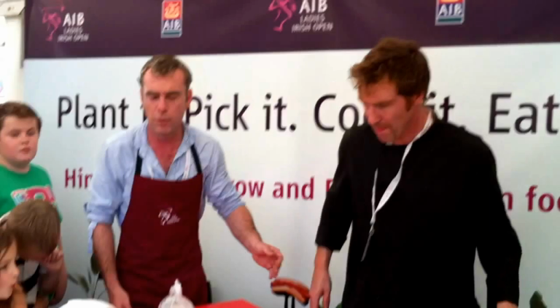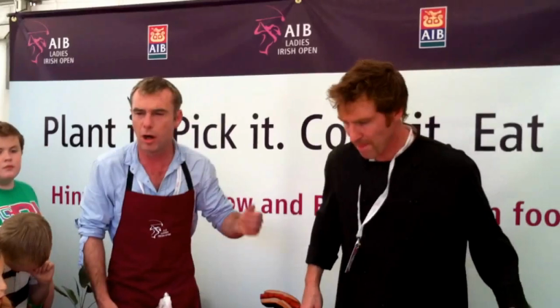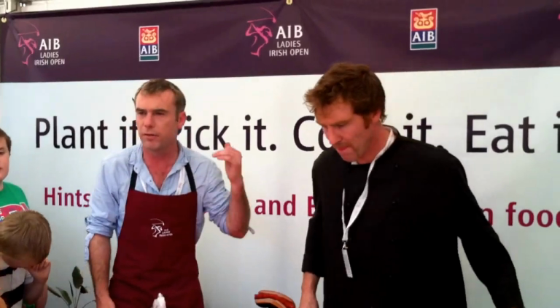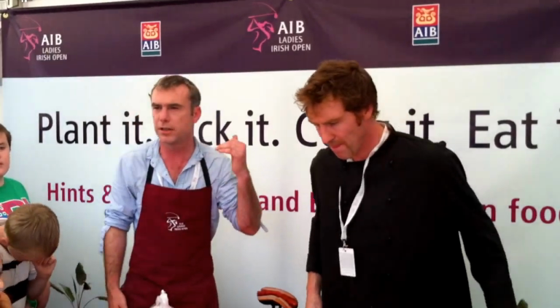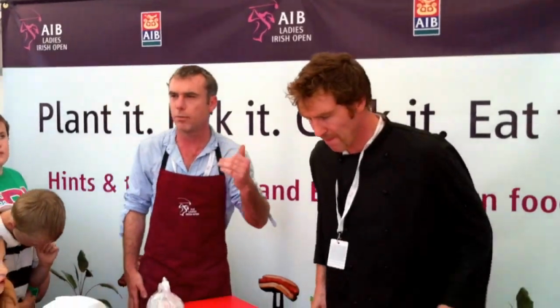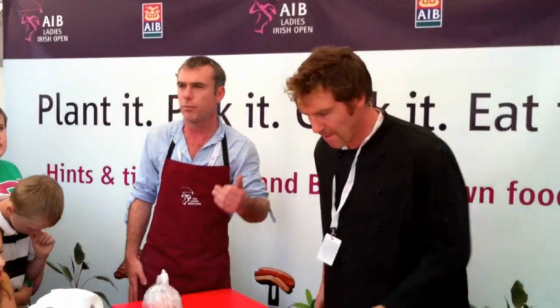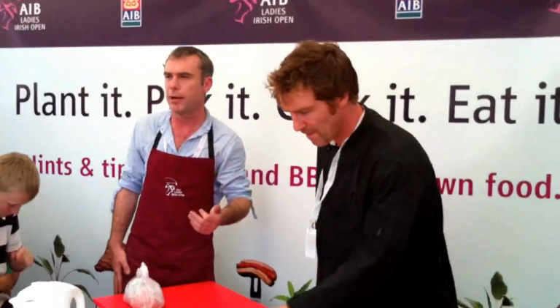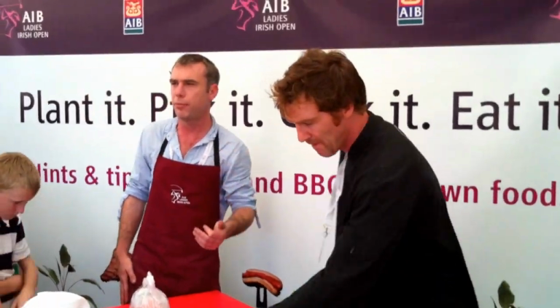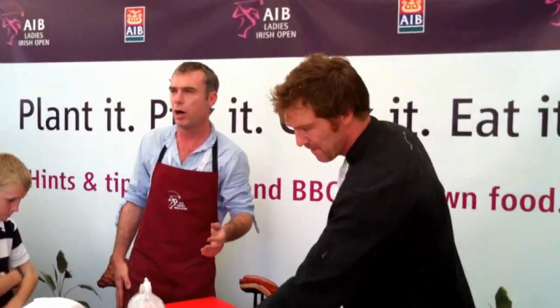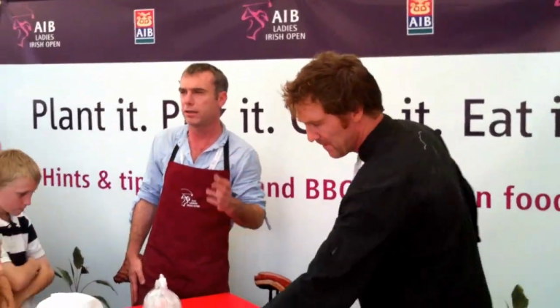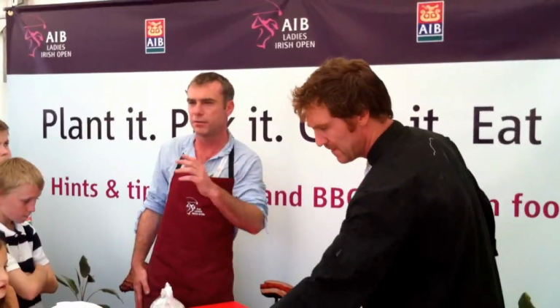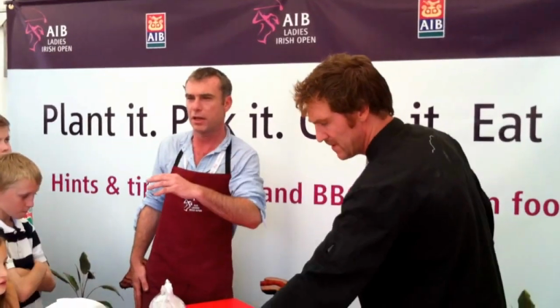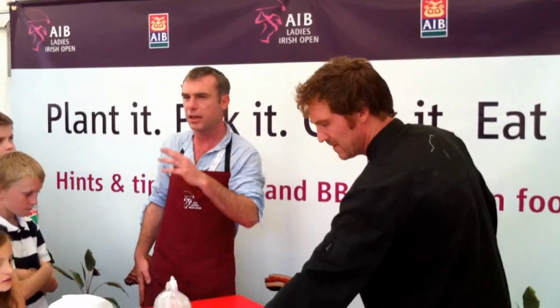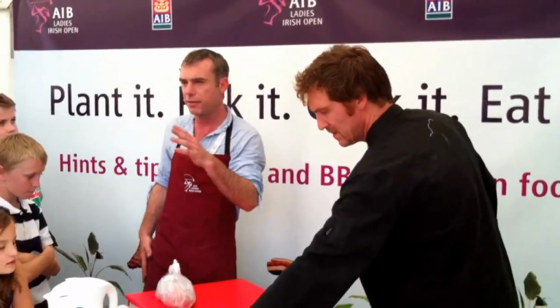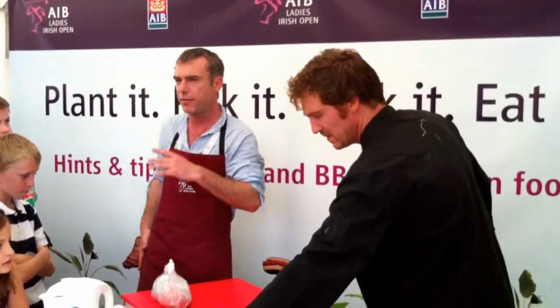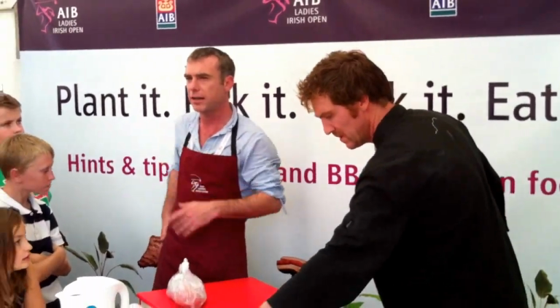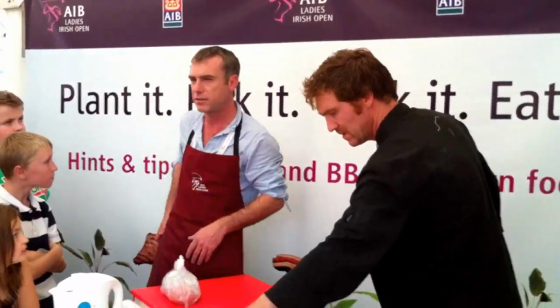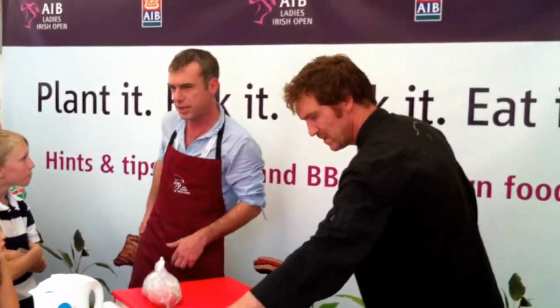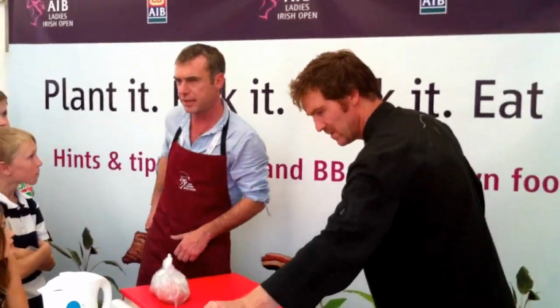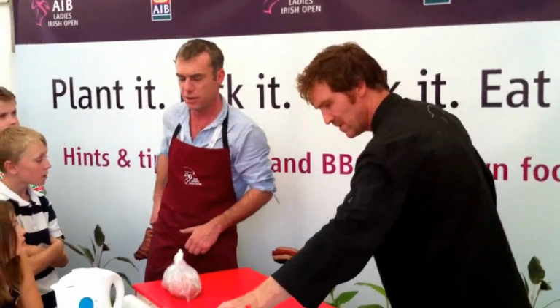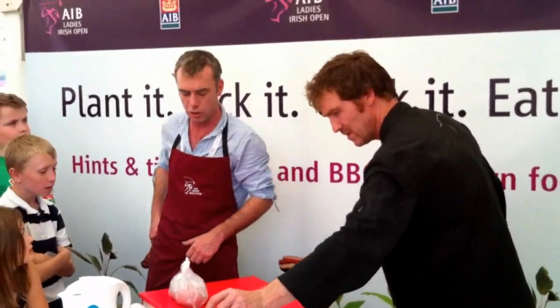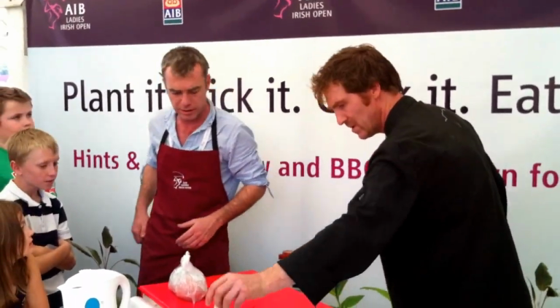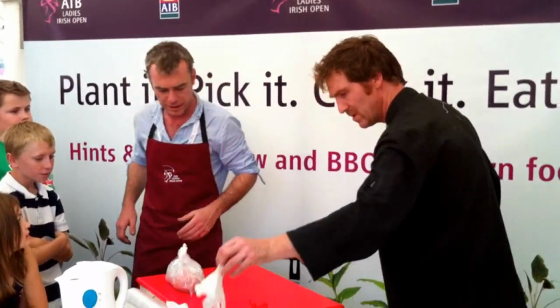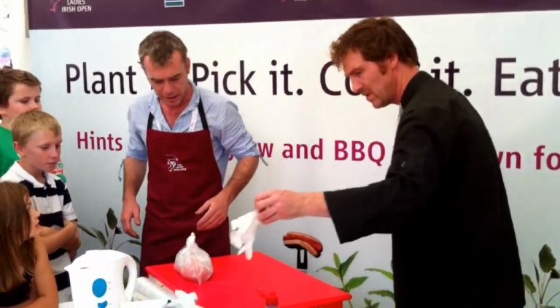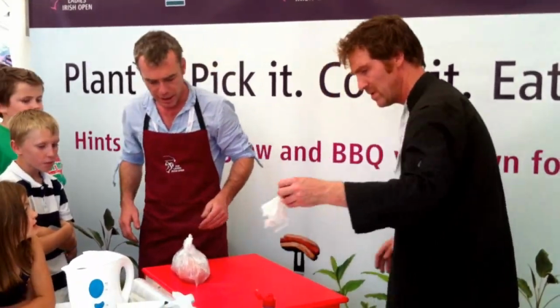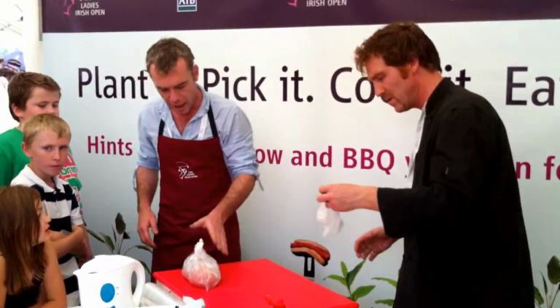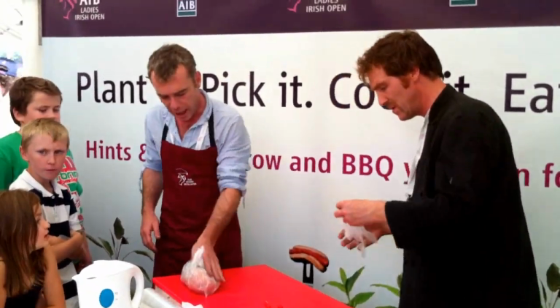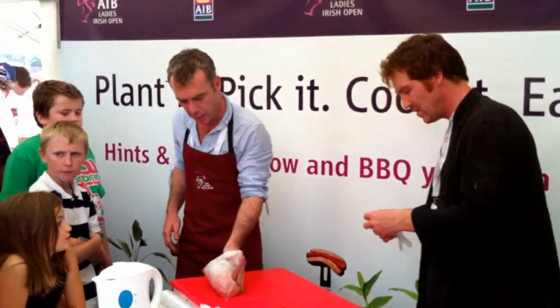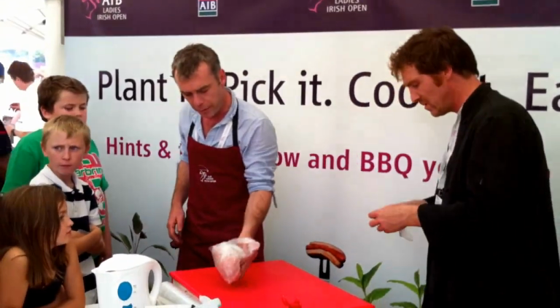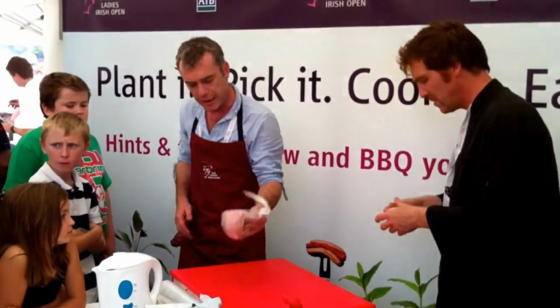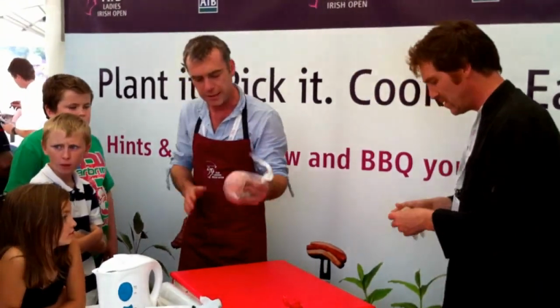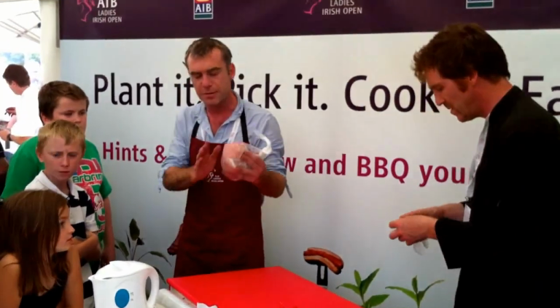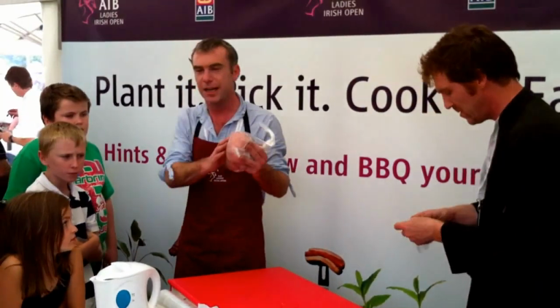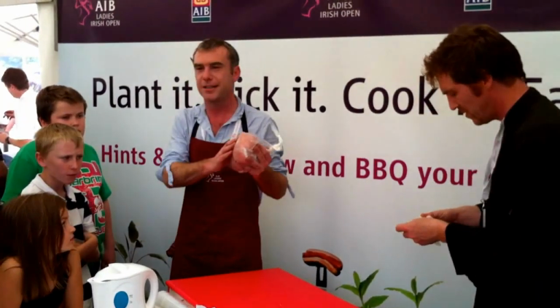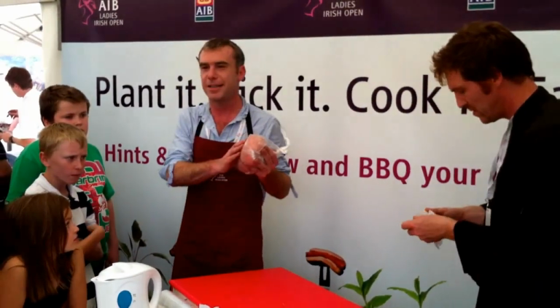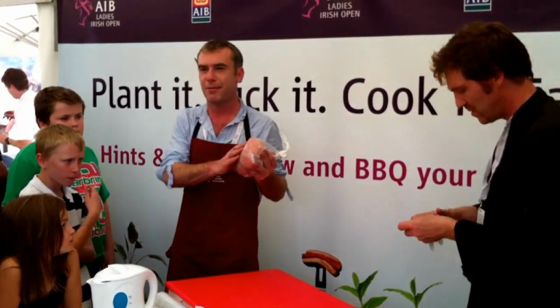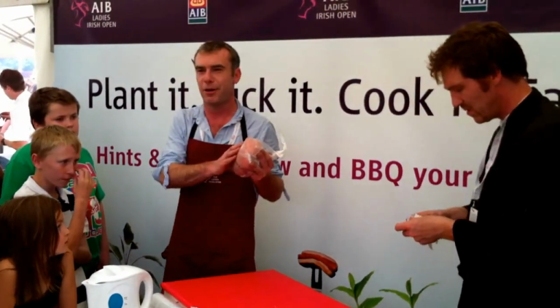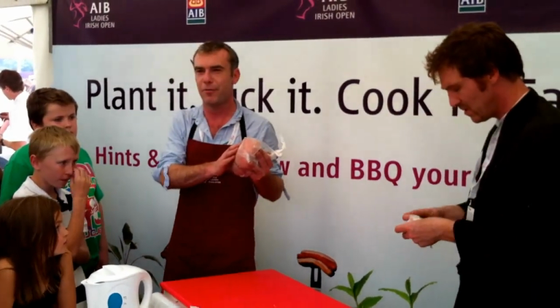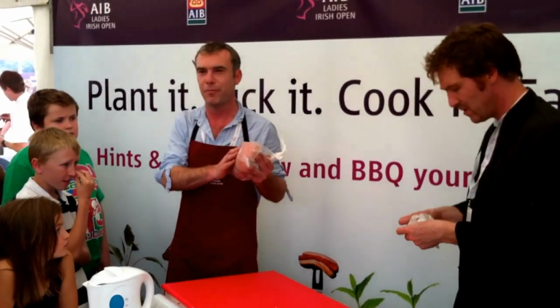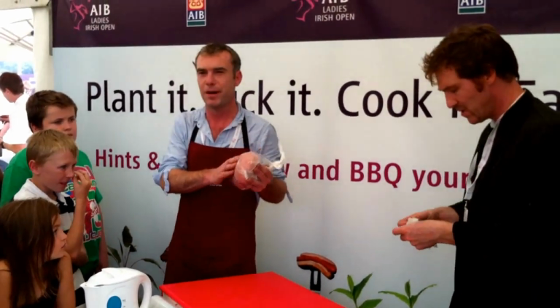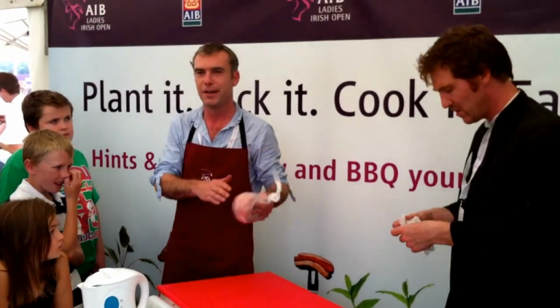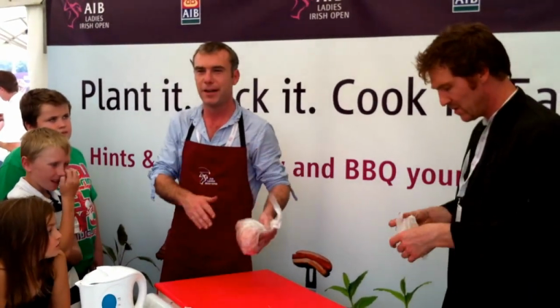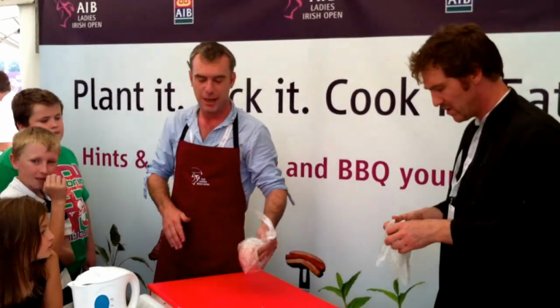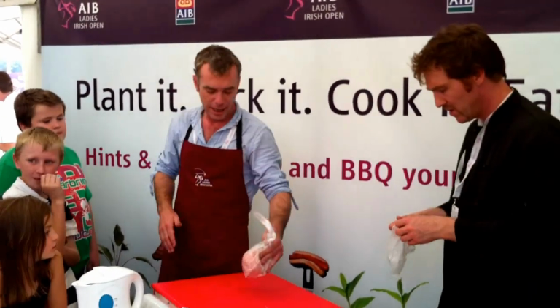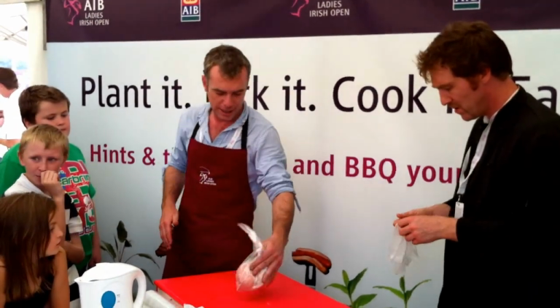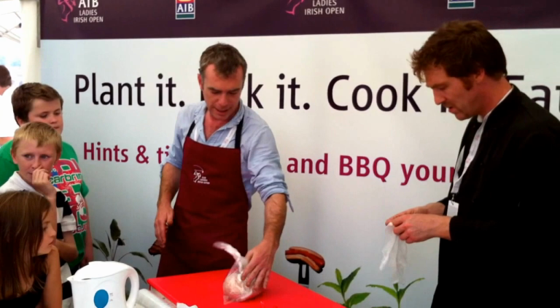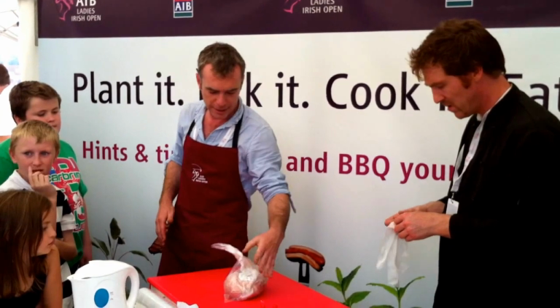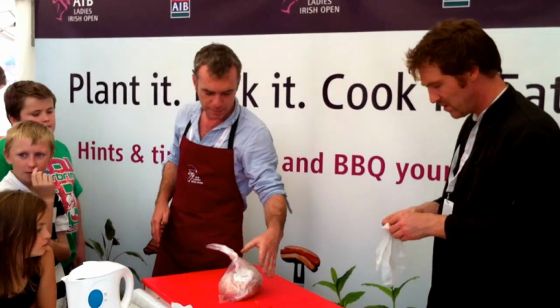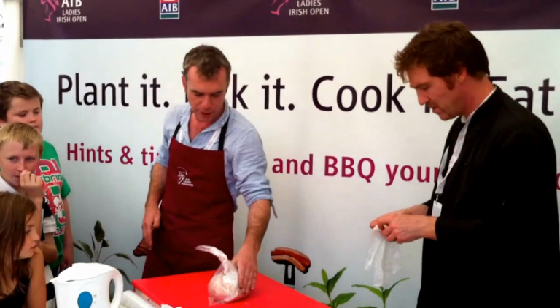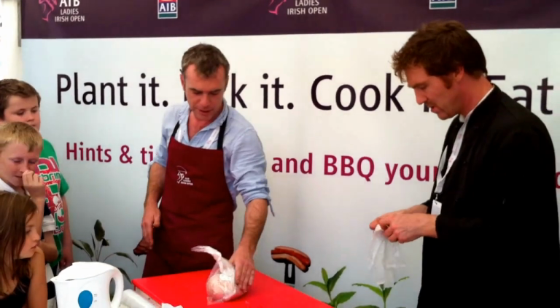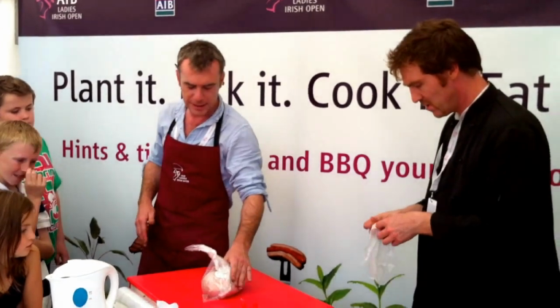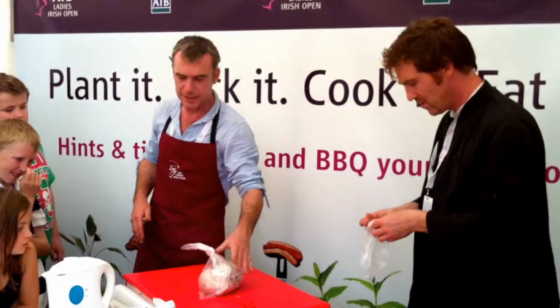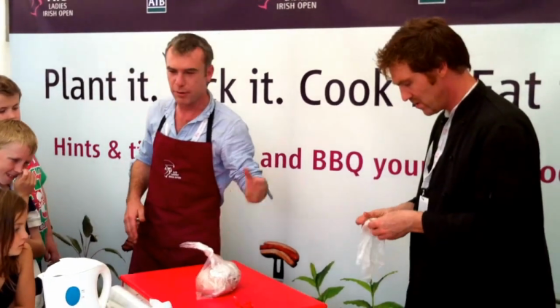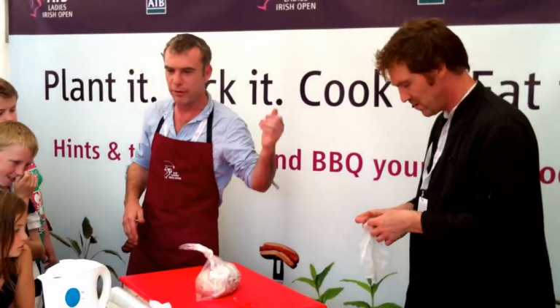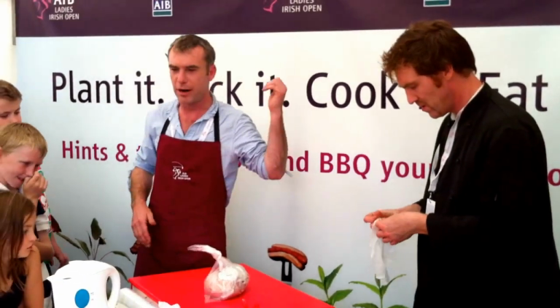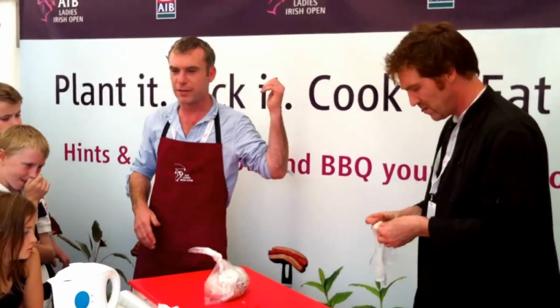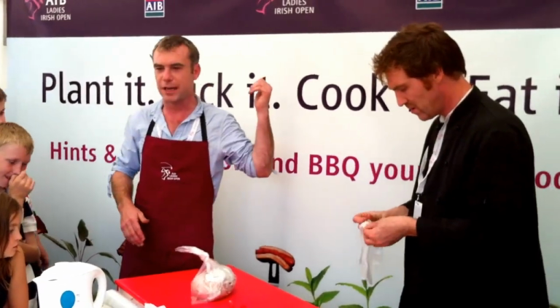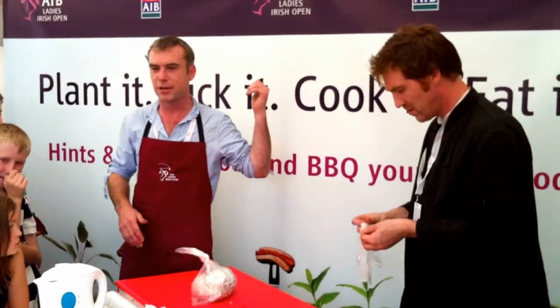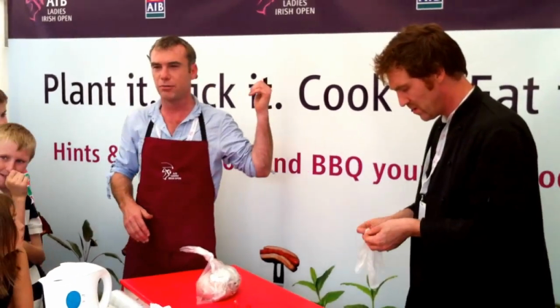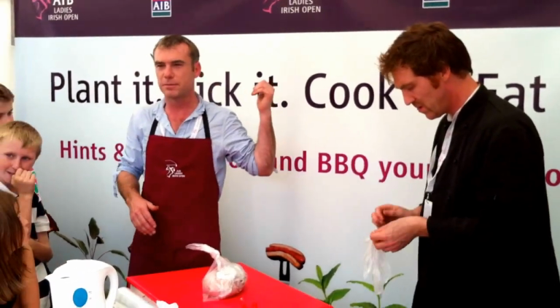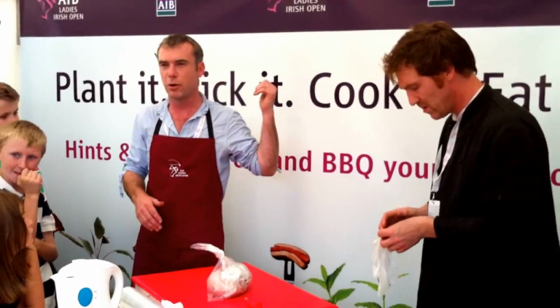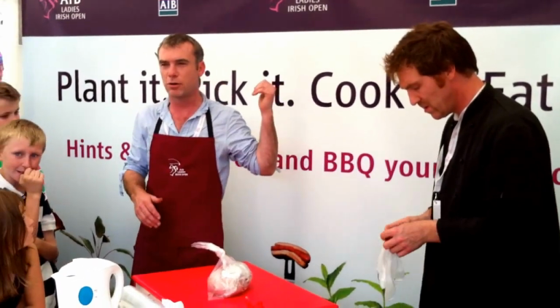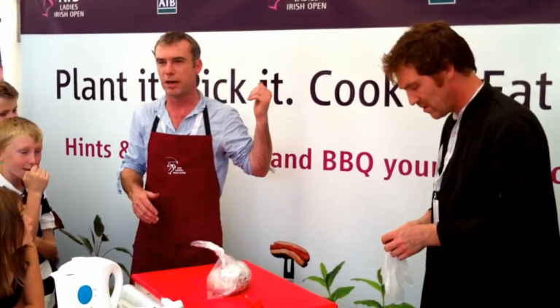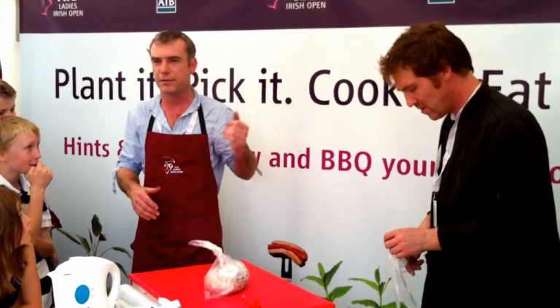Some lovely Dublin Bay prawns — I think you can have a taste of those. We've got some sides of salmon up, and the plan is we're going to use a cool smoker.